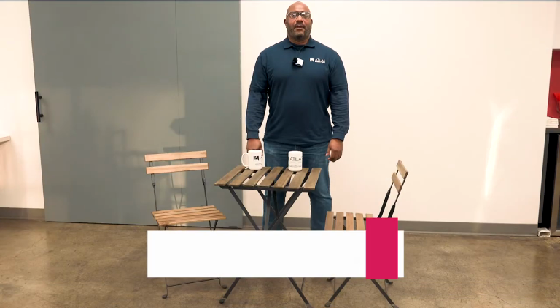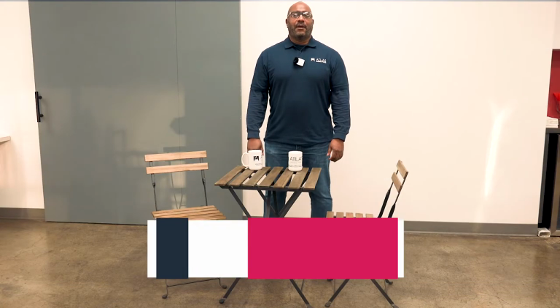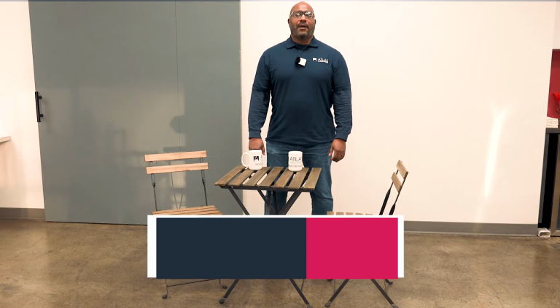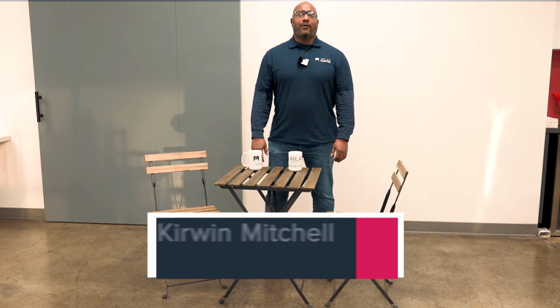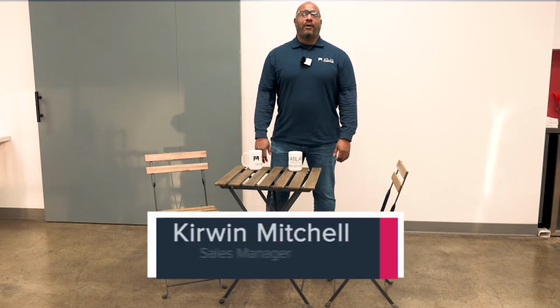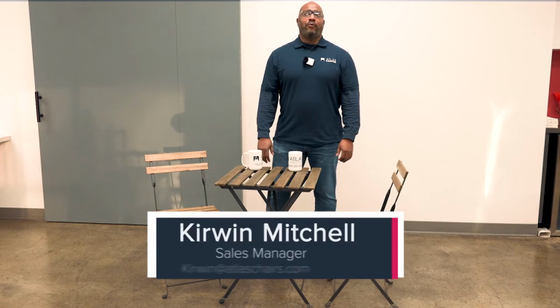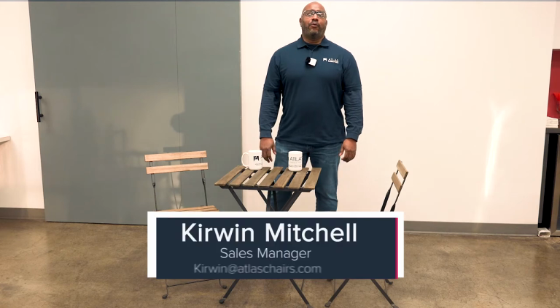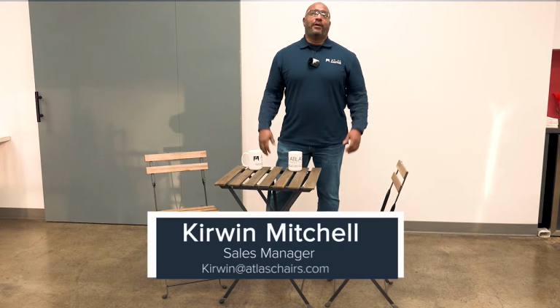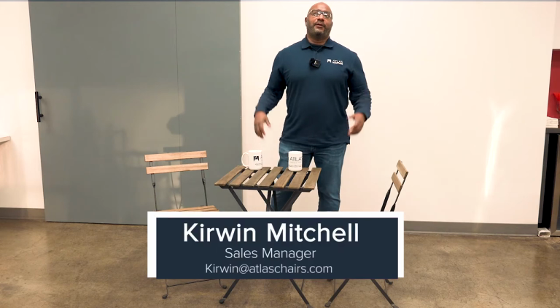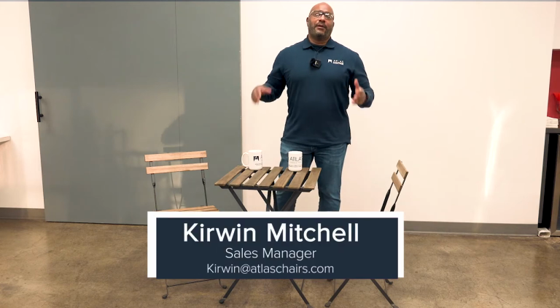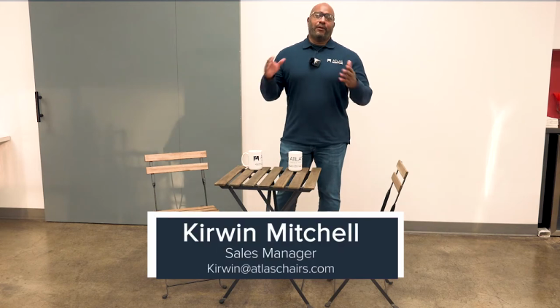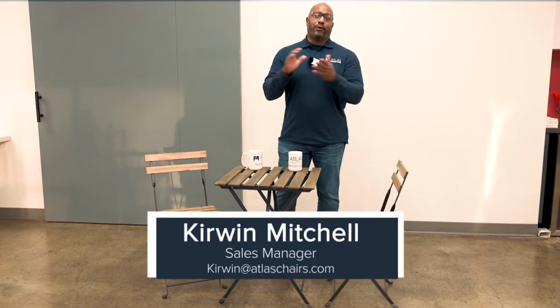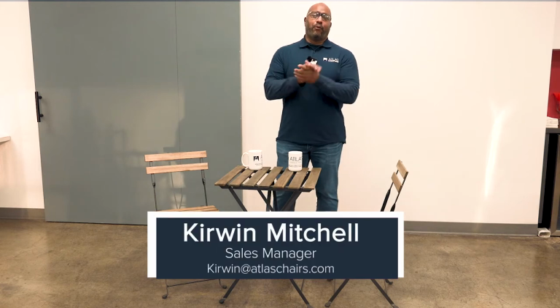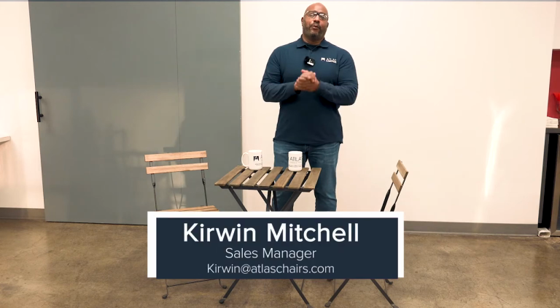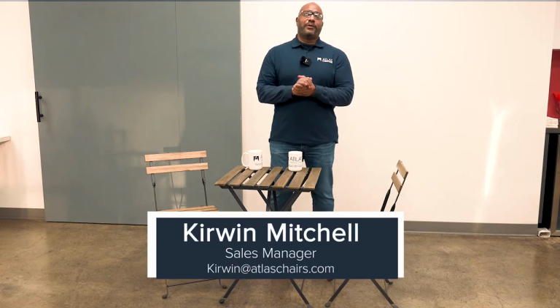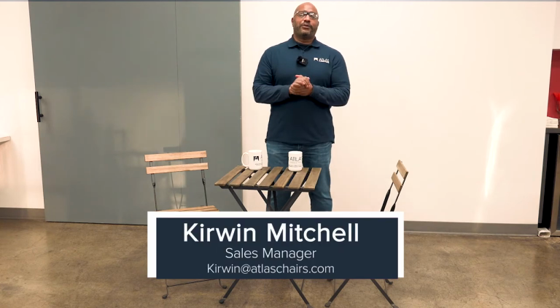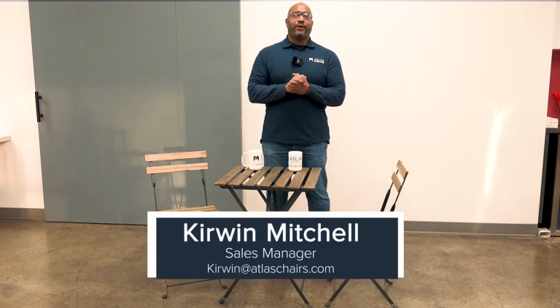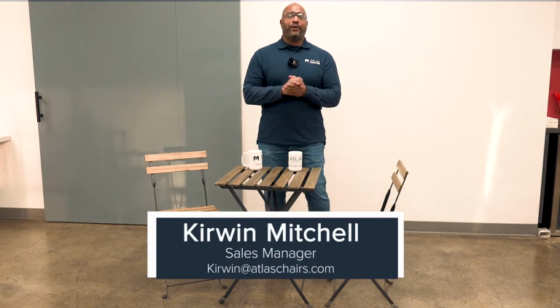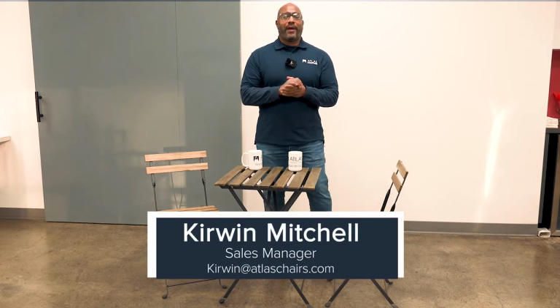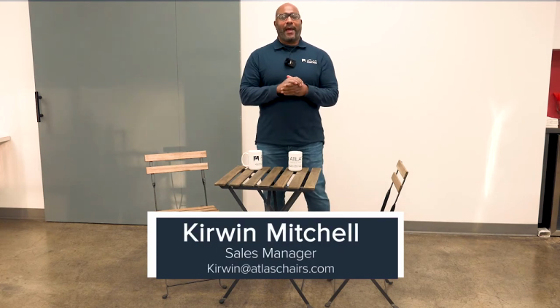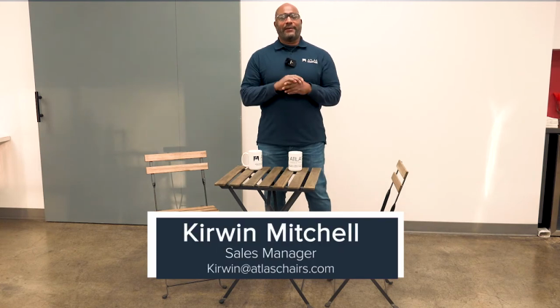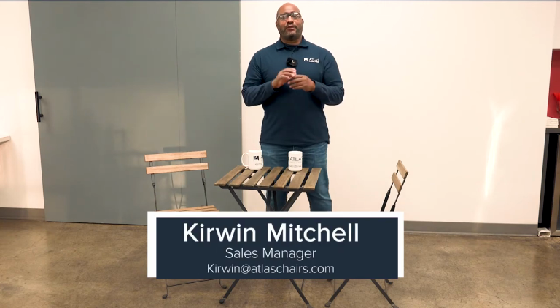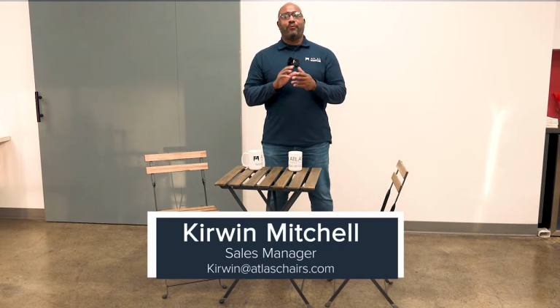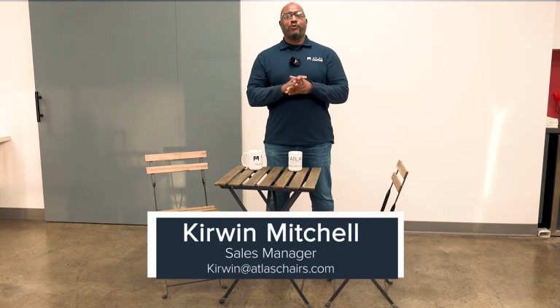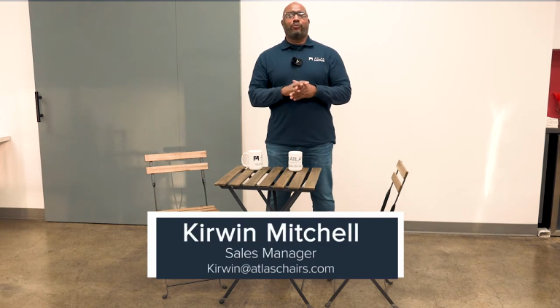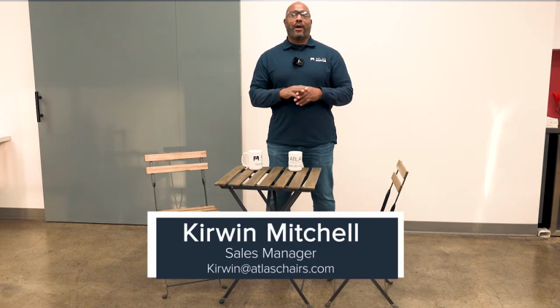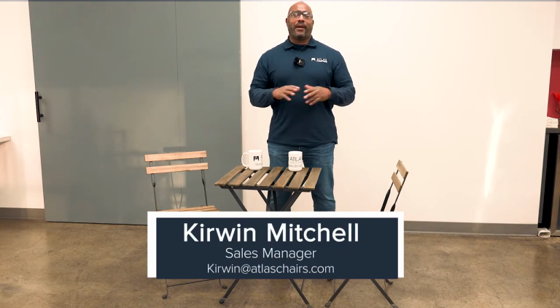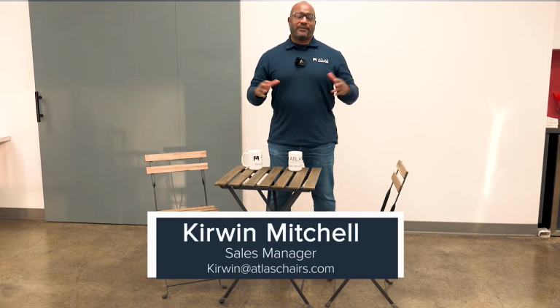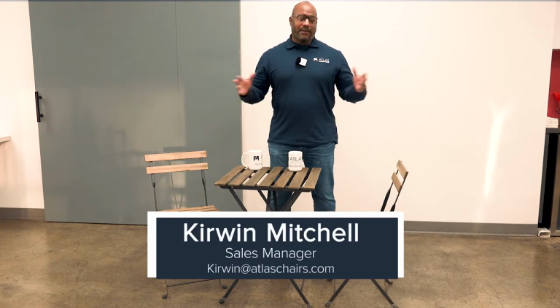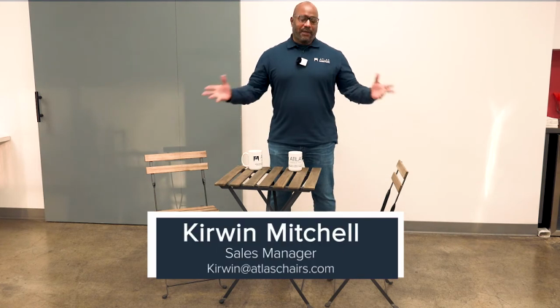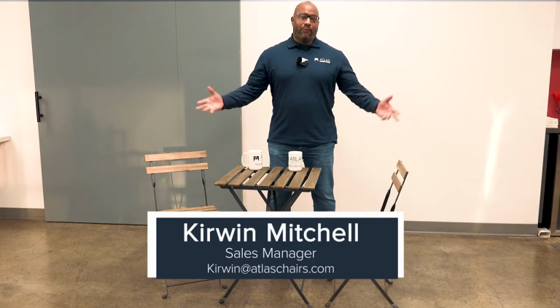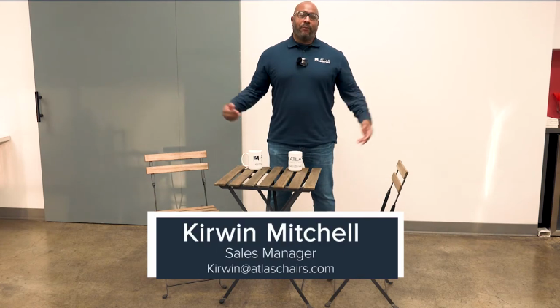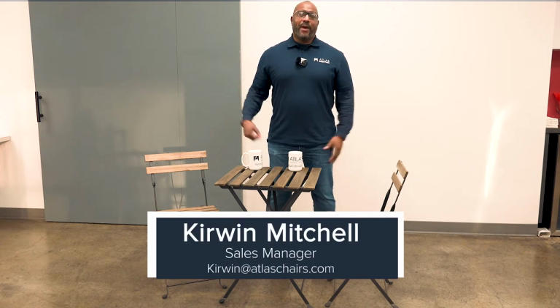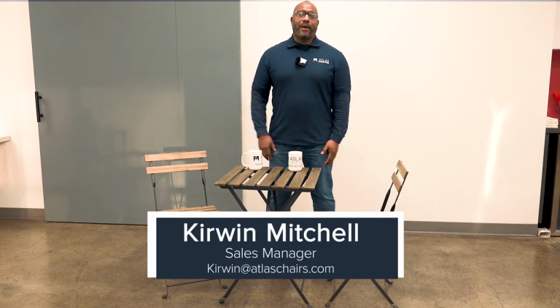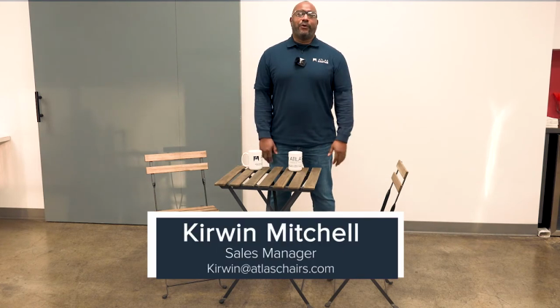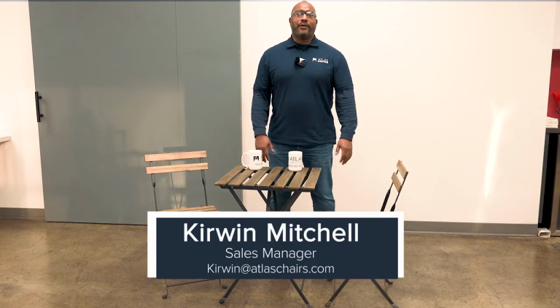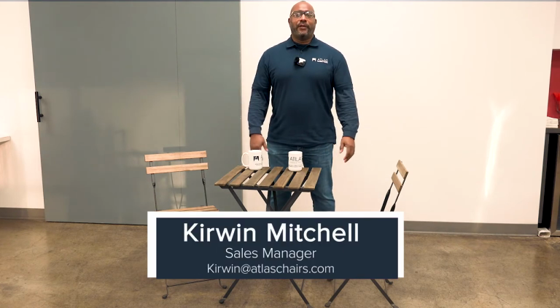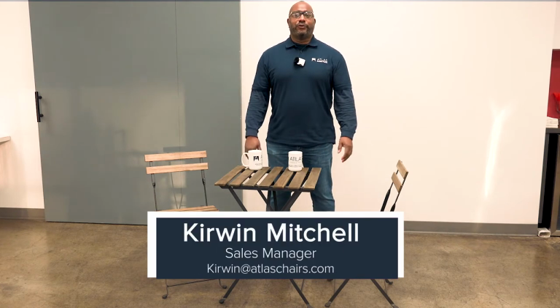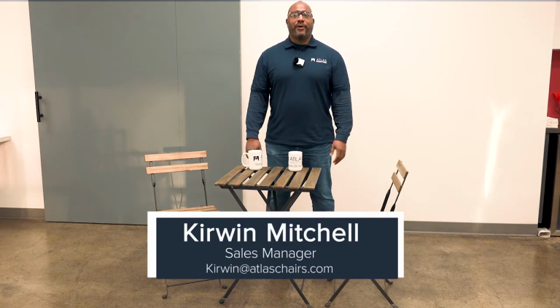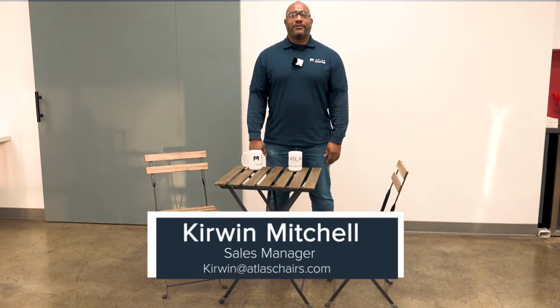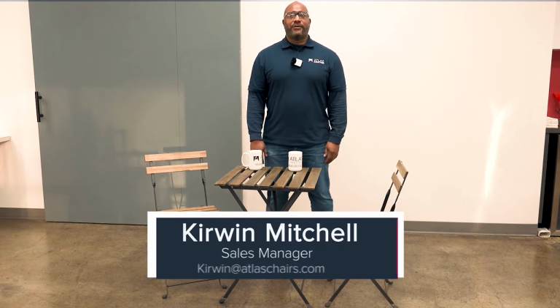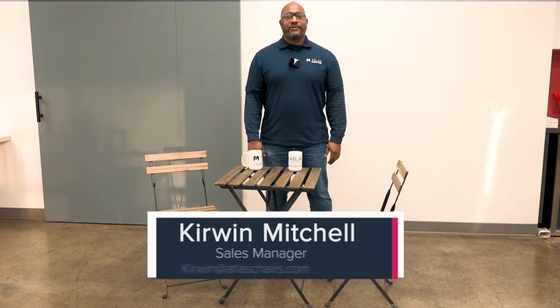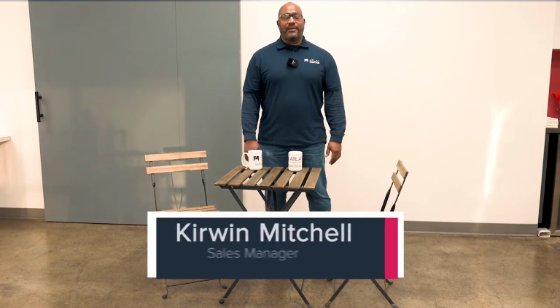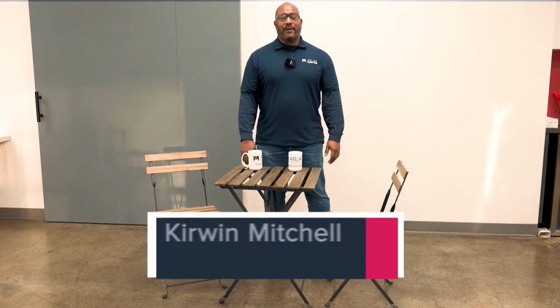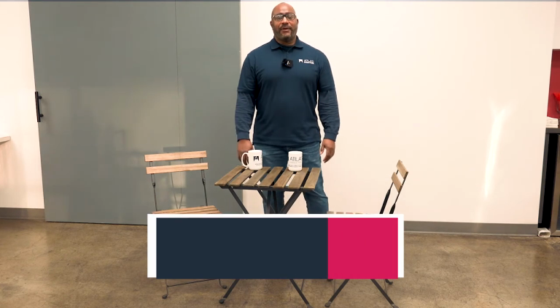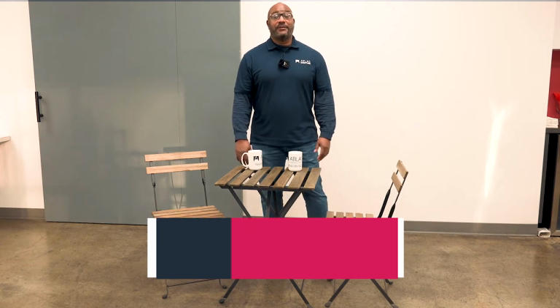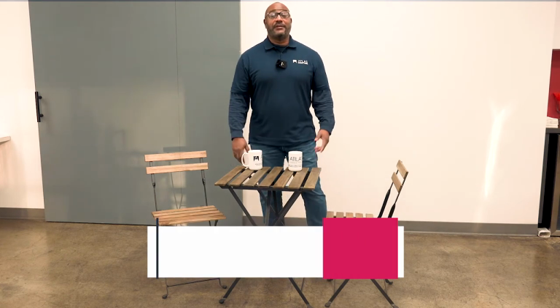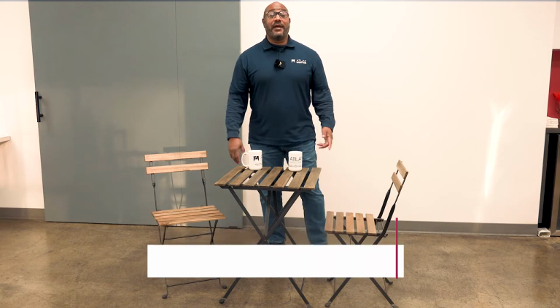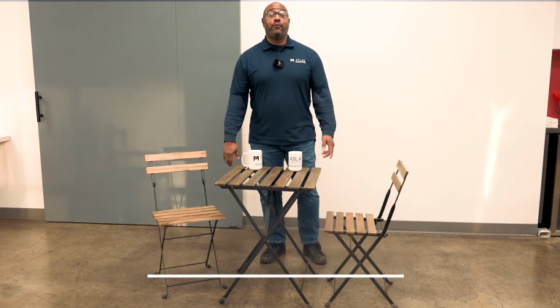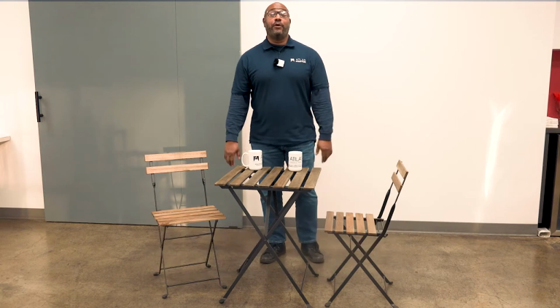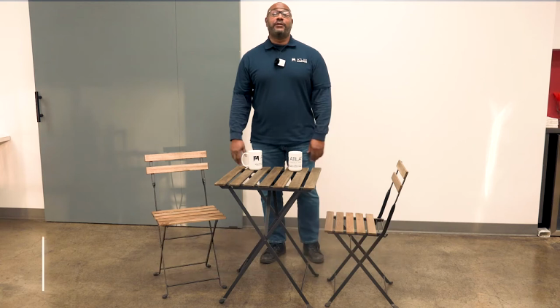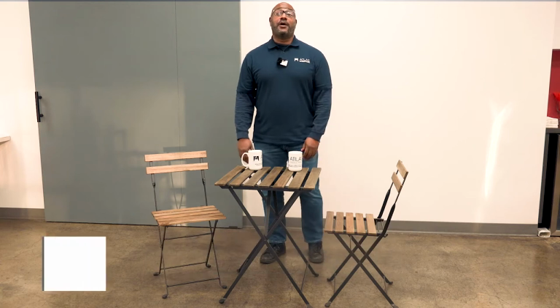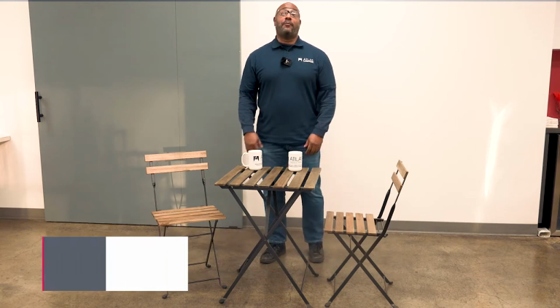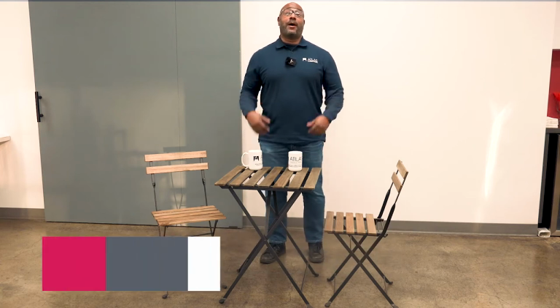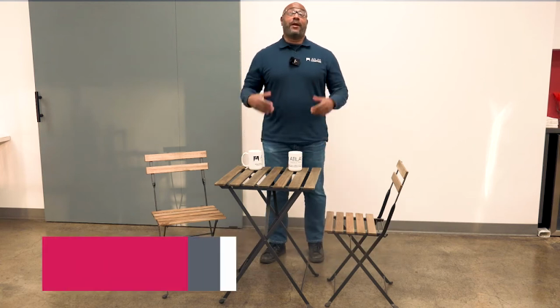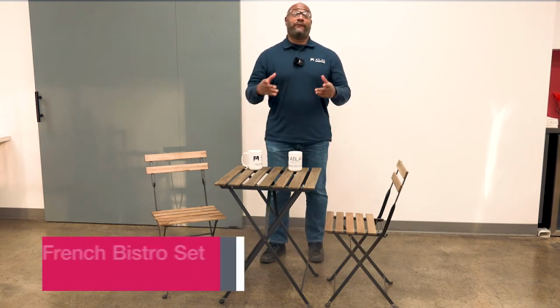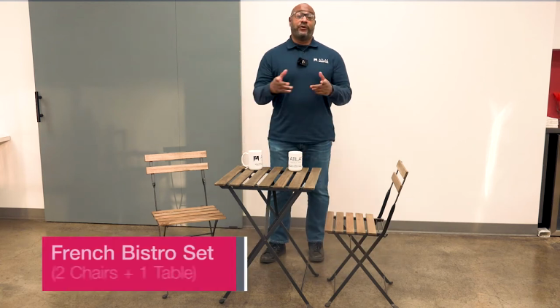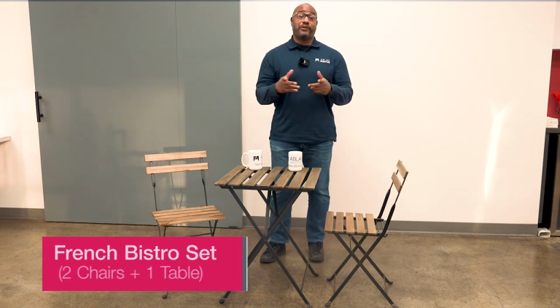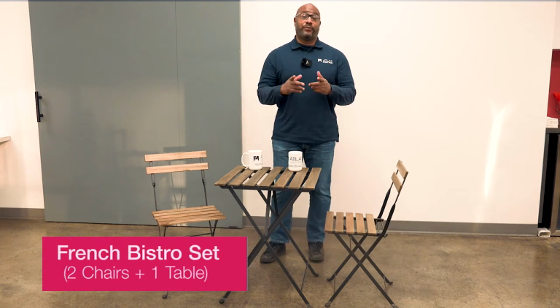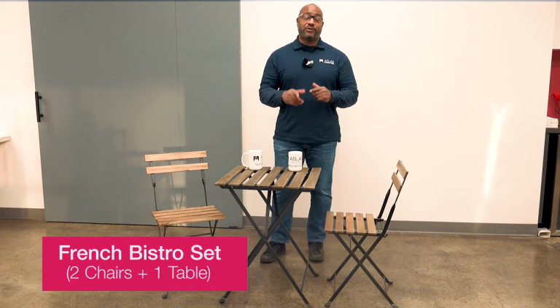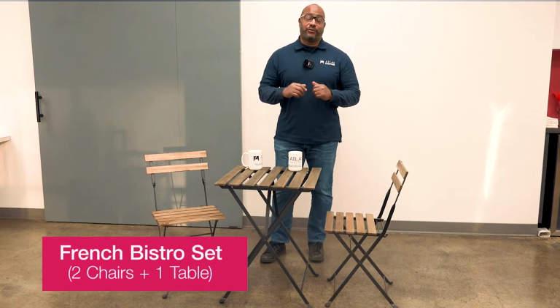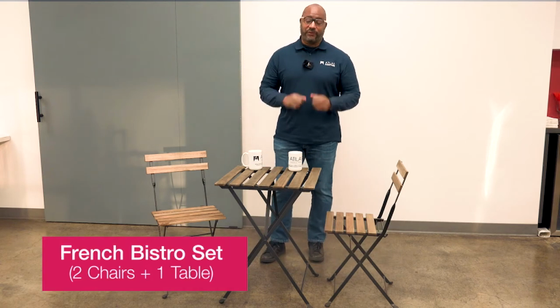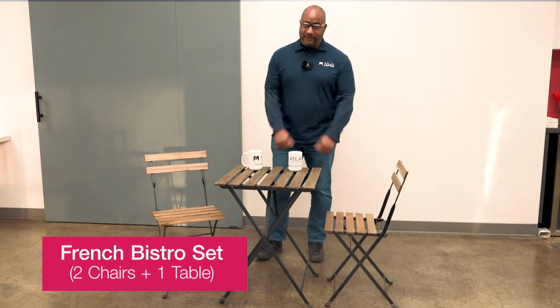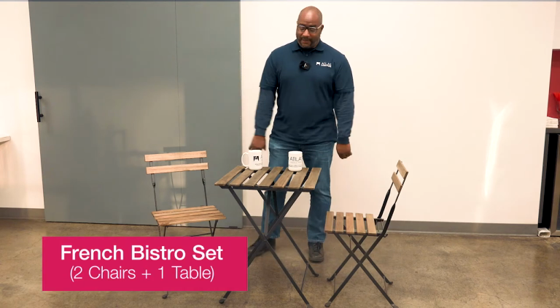Hello everyone, Kerwin Mitchell here, Atlas Commercial Products. We're back with another trade show segment and today we're going to talk about our French Bistro set.